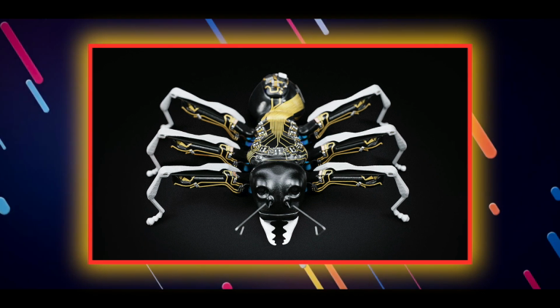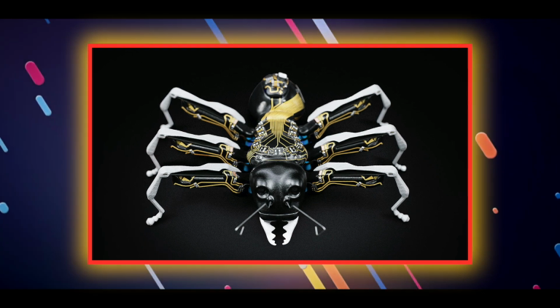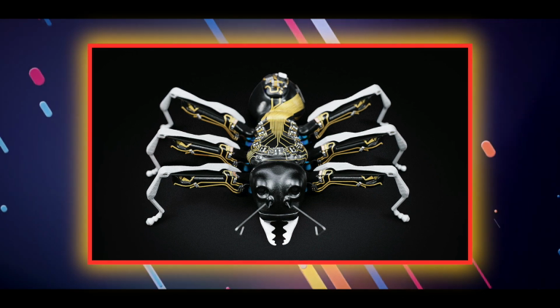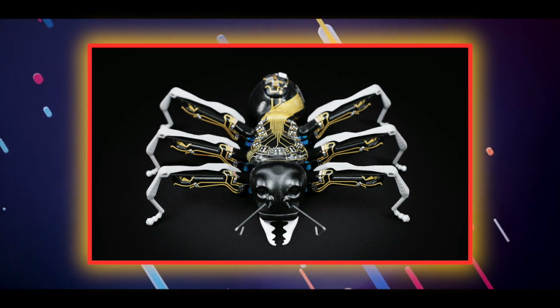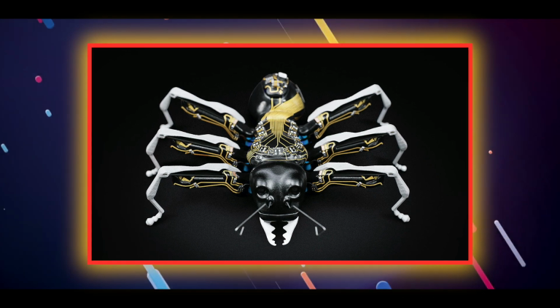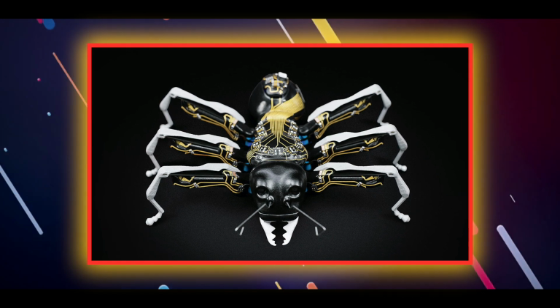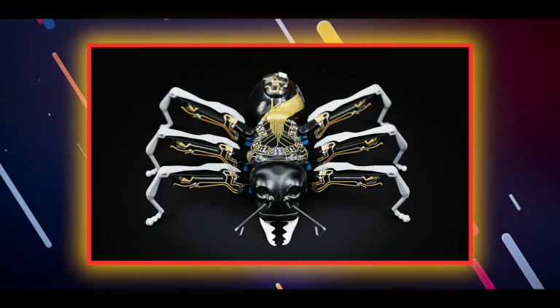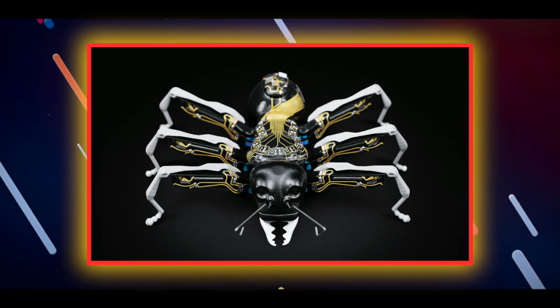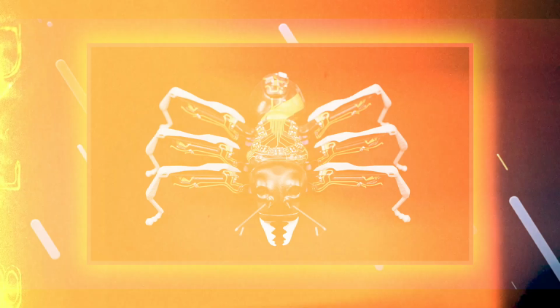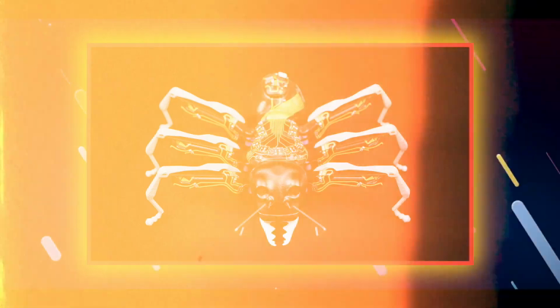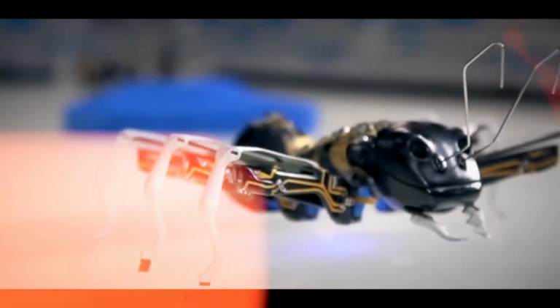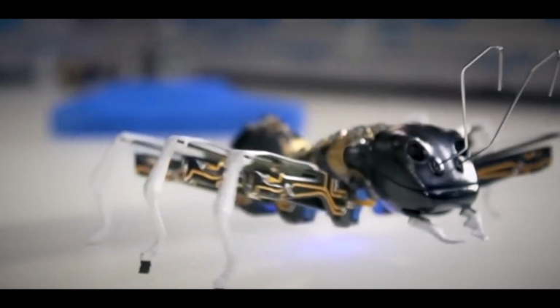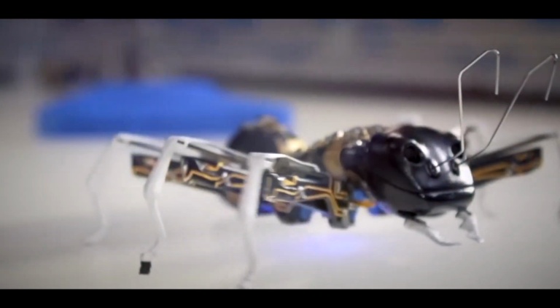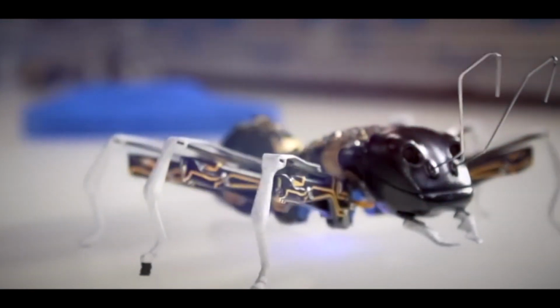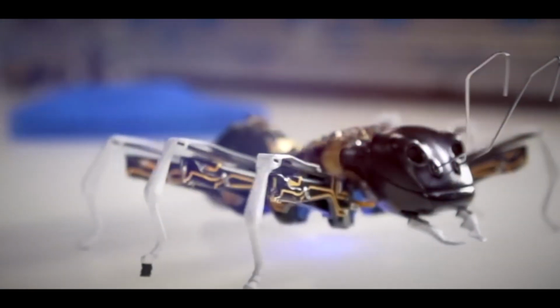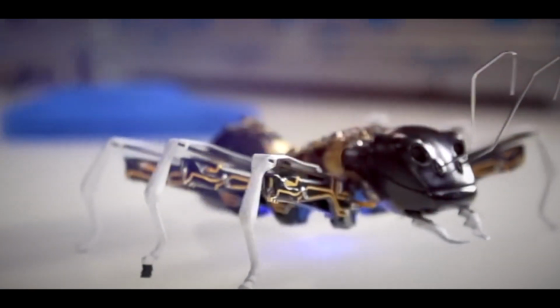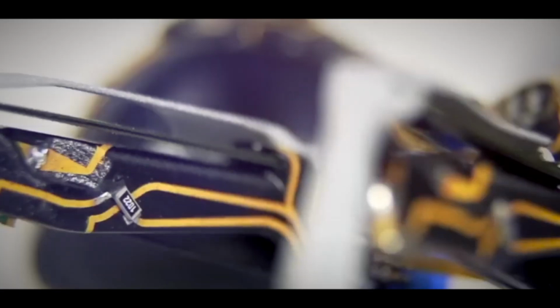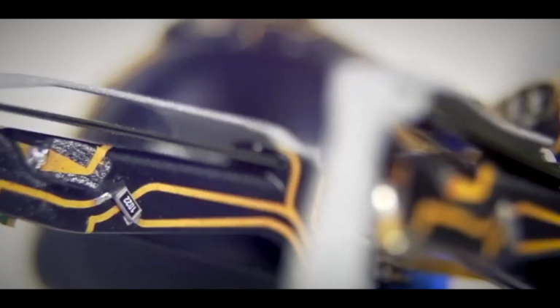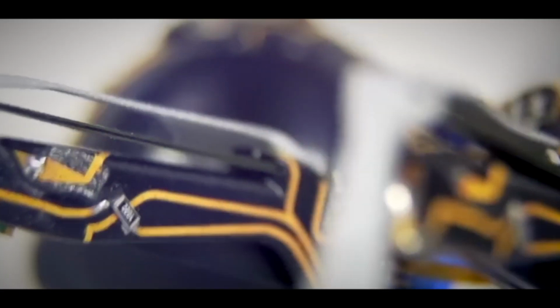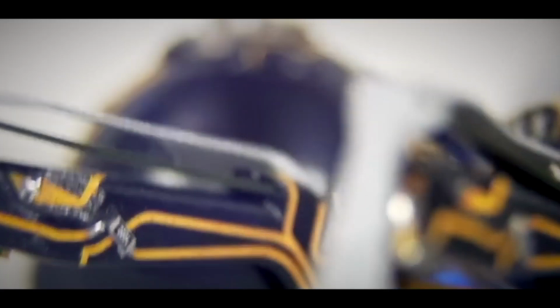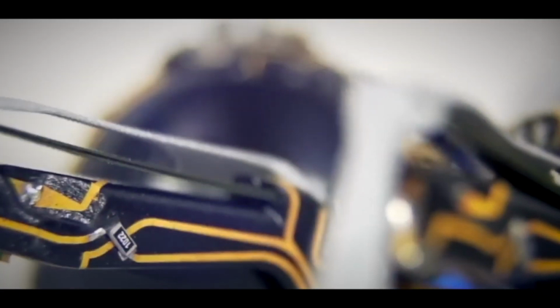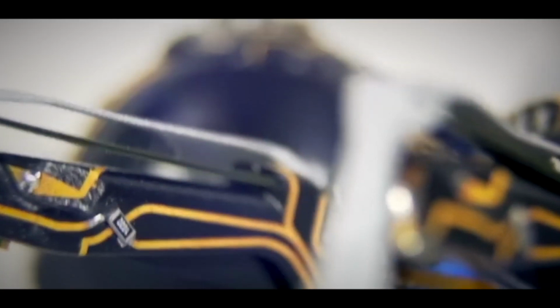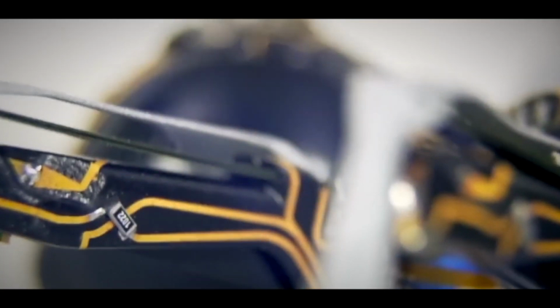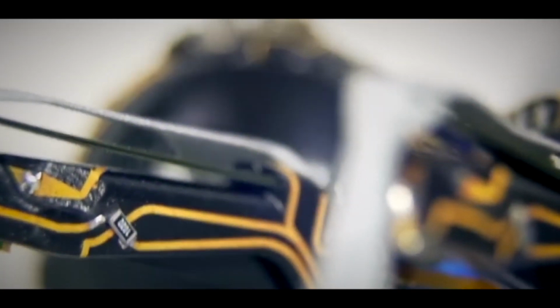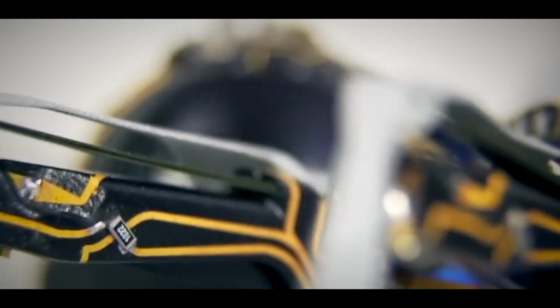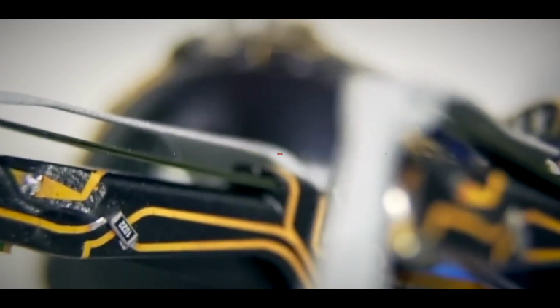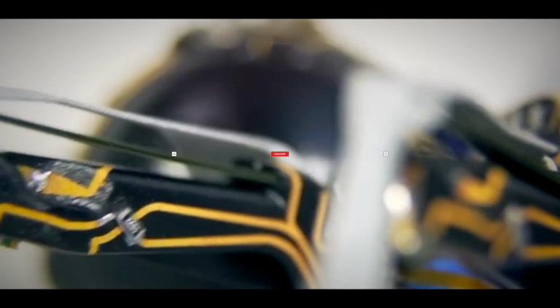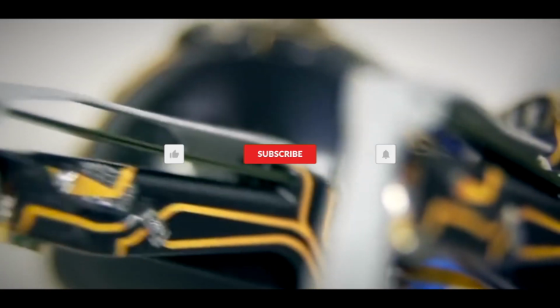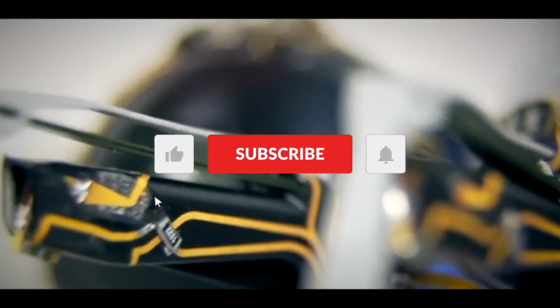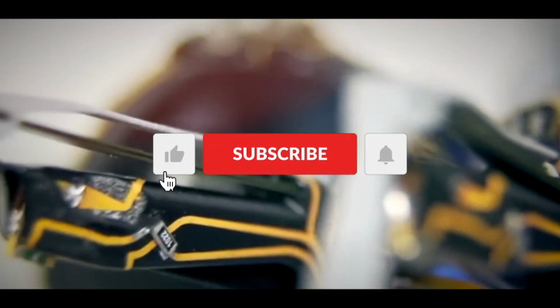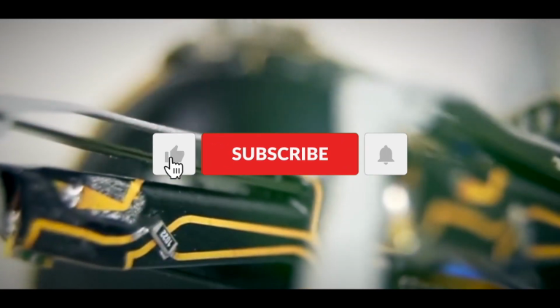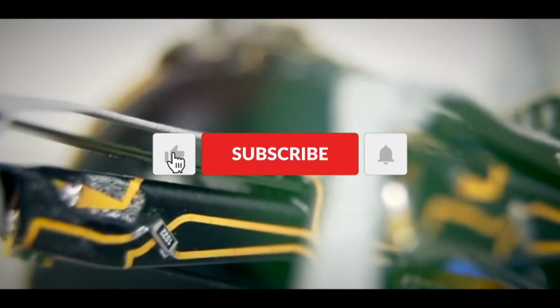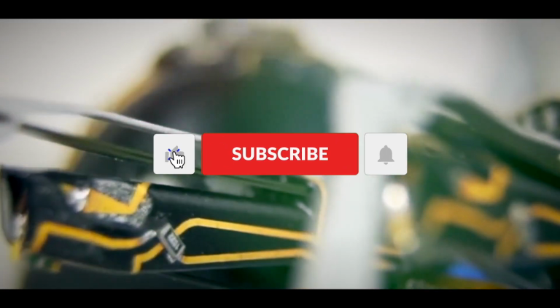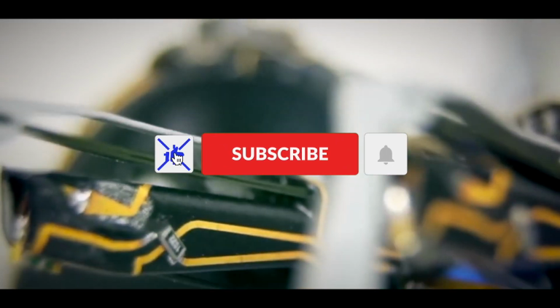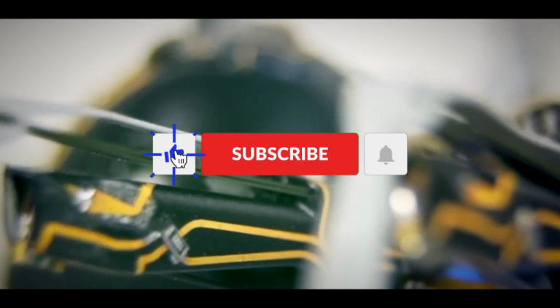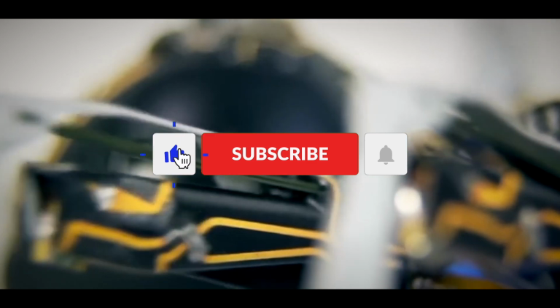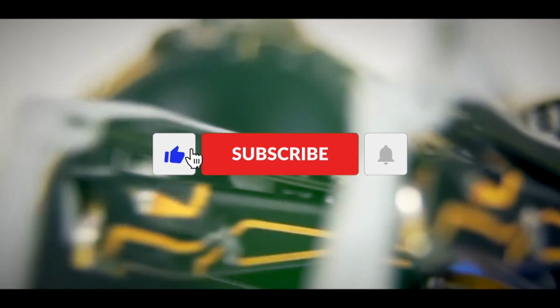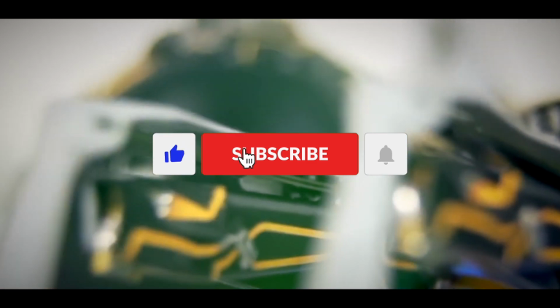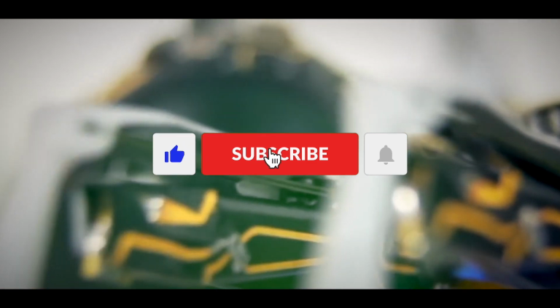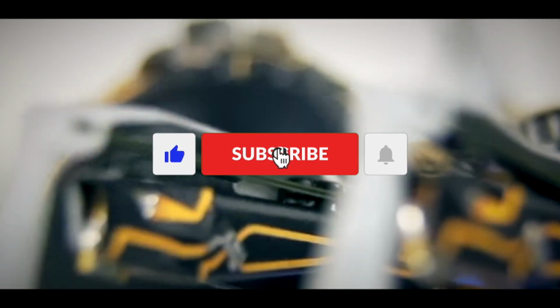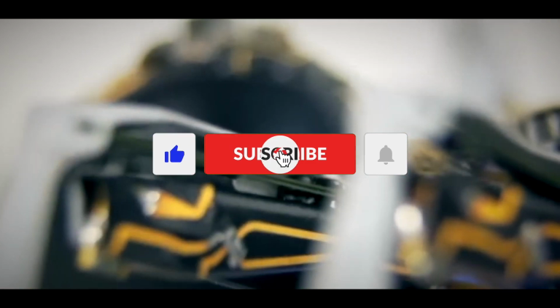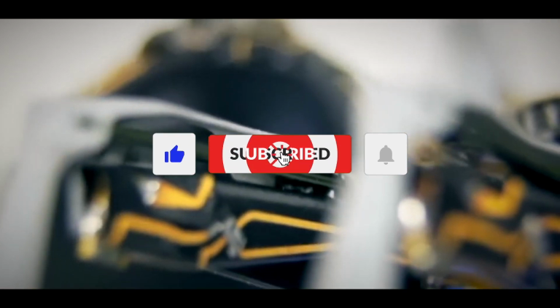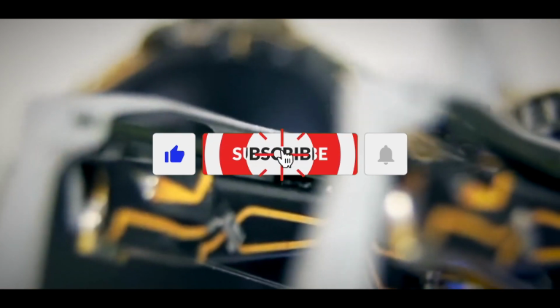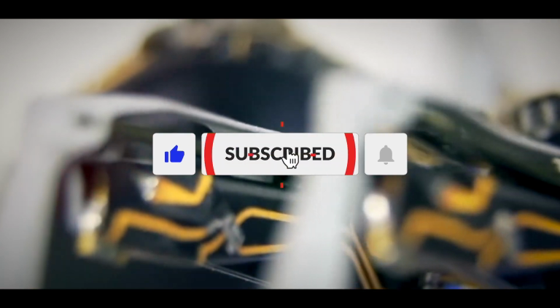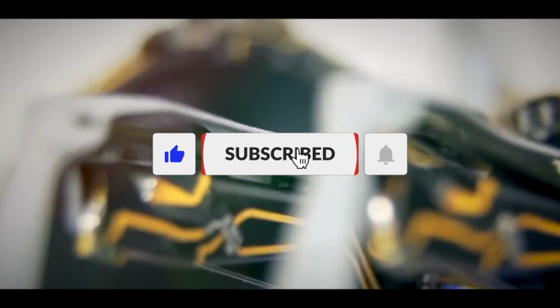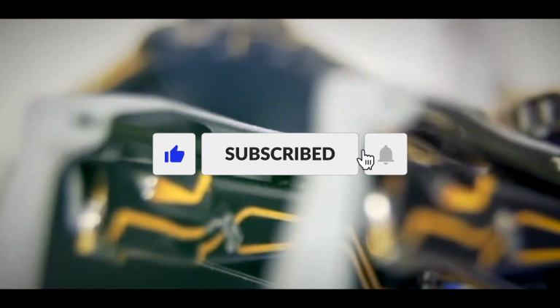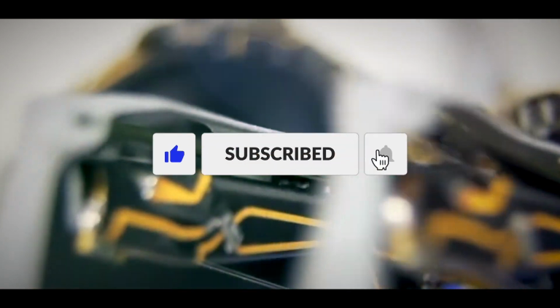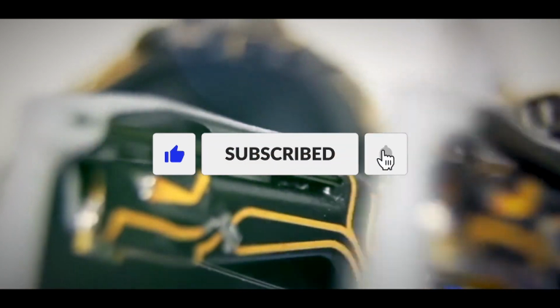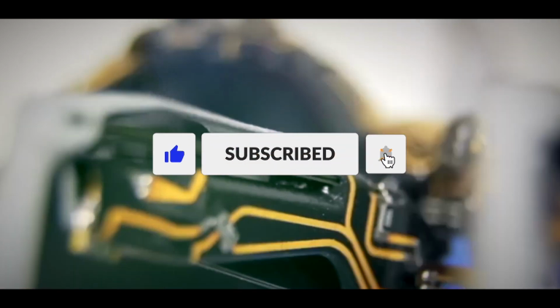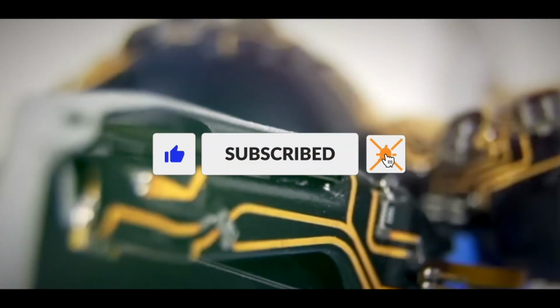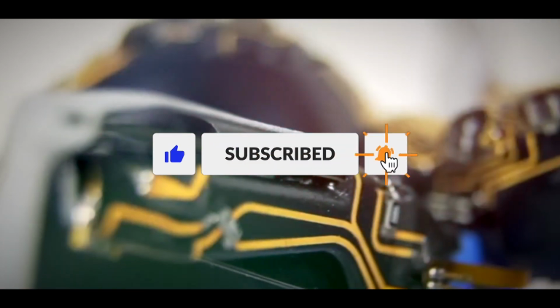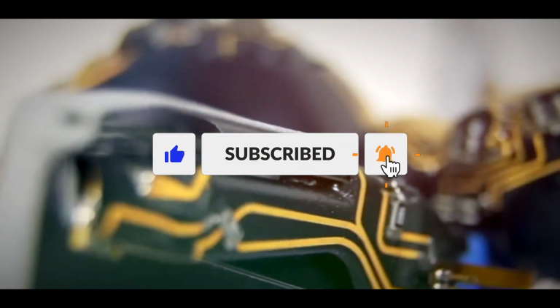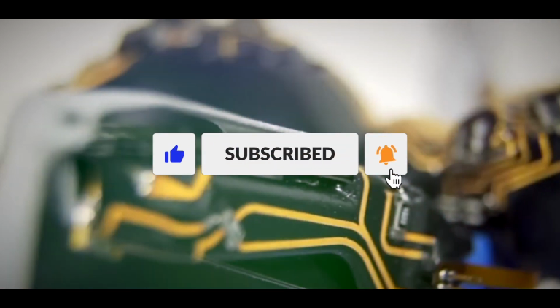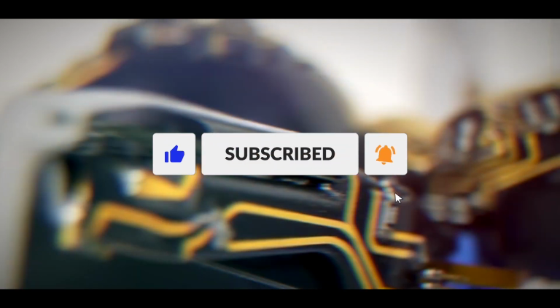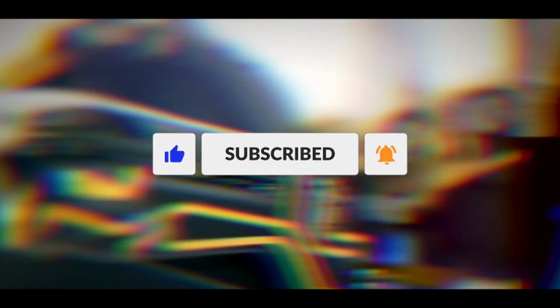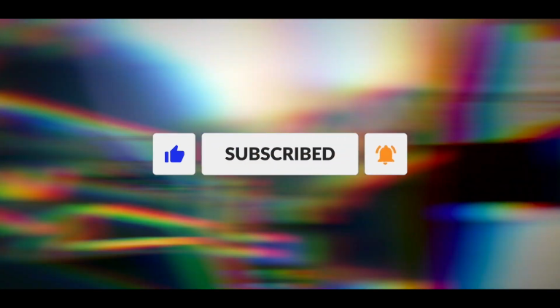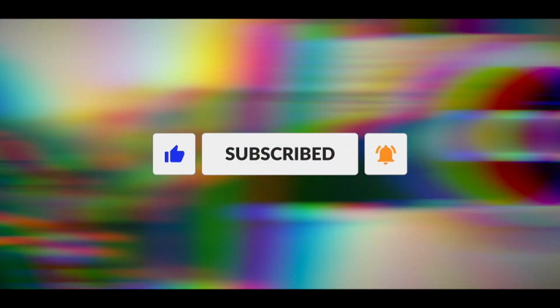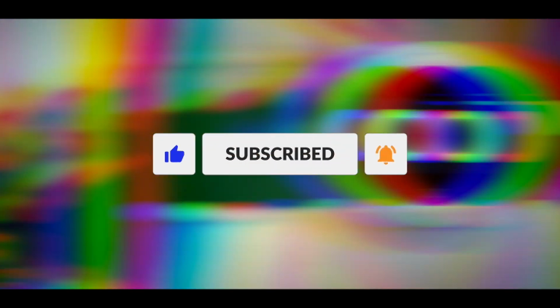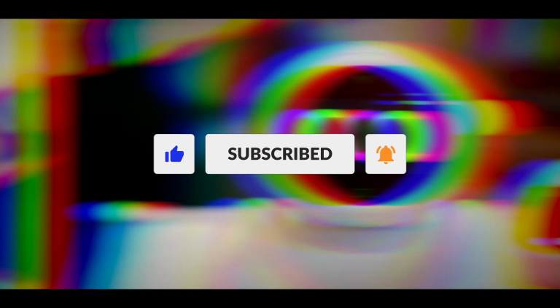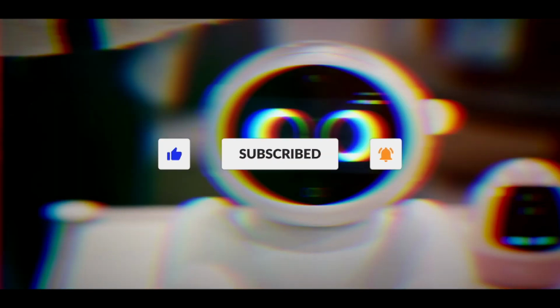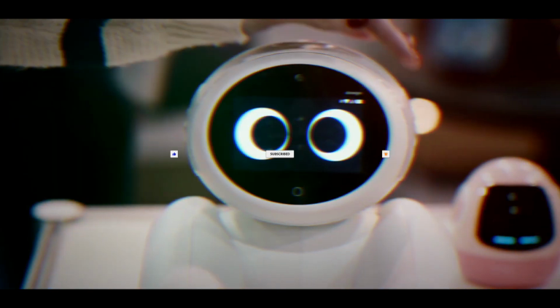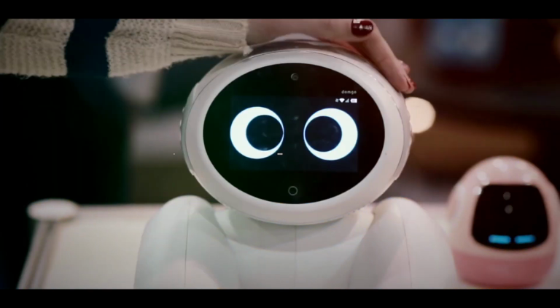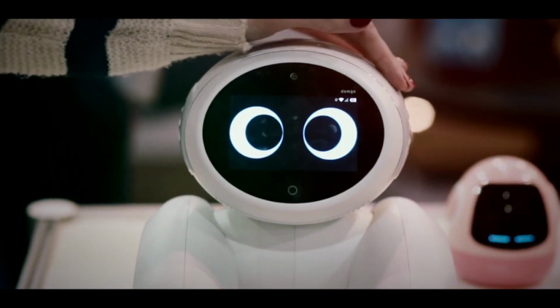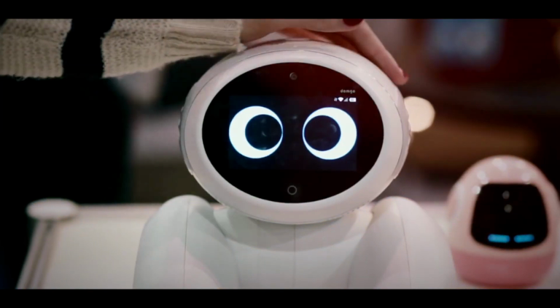Similar to real ants, it's the collective behavior that emerges from the interactions of individual bionic ants that empowers them to tackle complex tasks effectively. This concludes today's video — subscribe now for more exciting content and don't miss out on the latest updates.